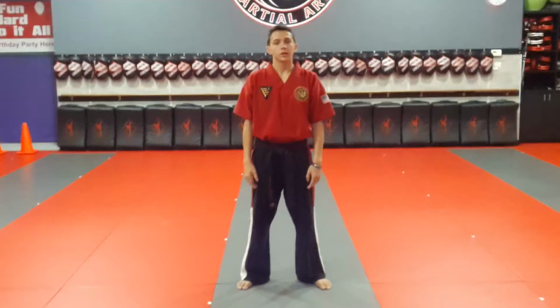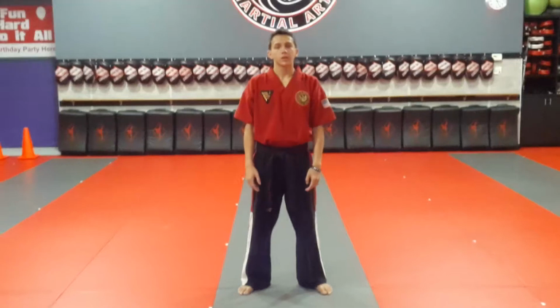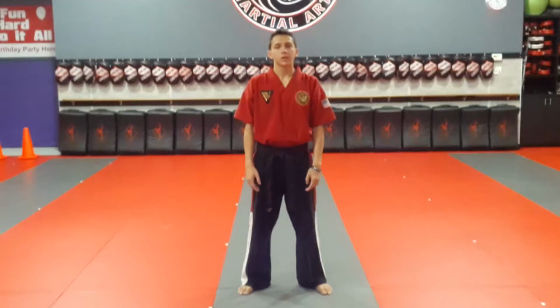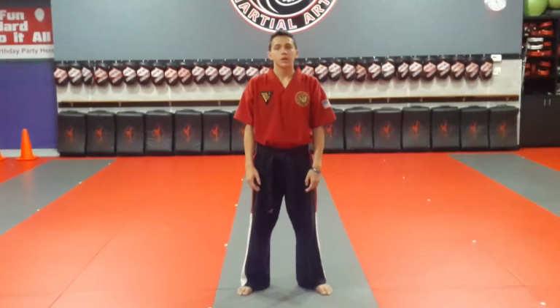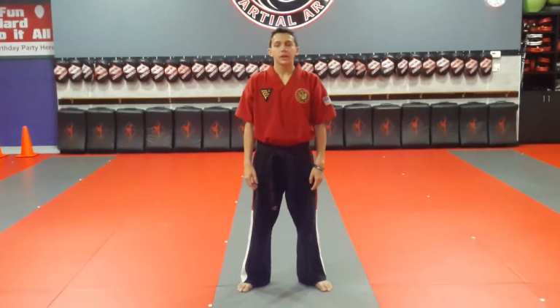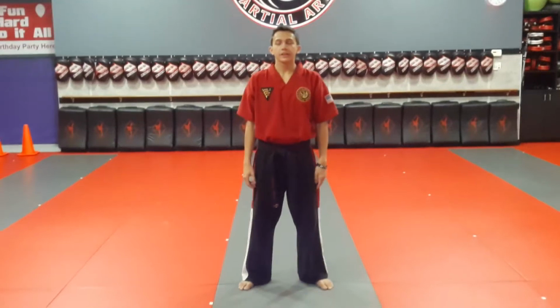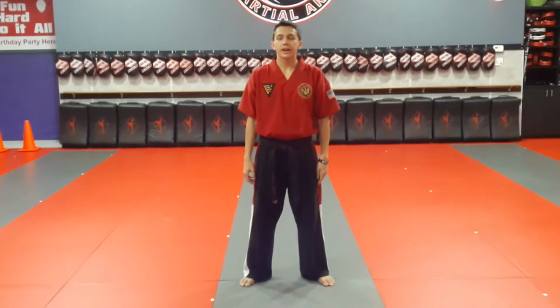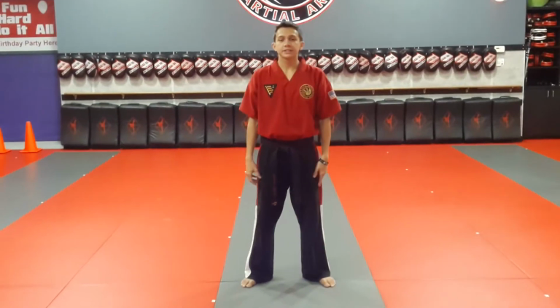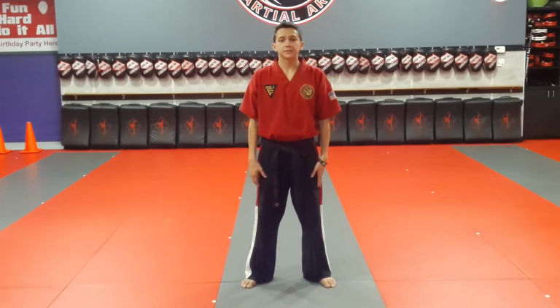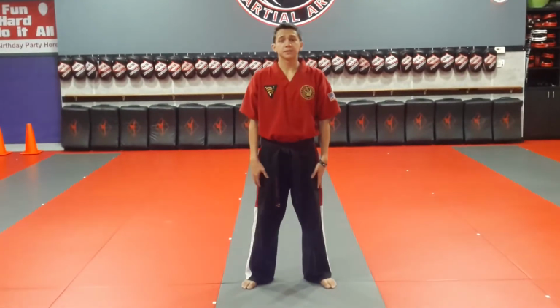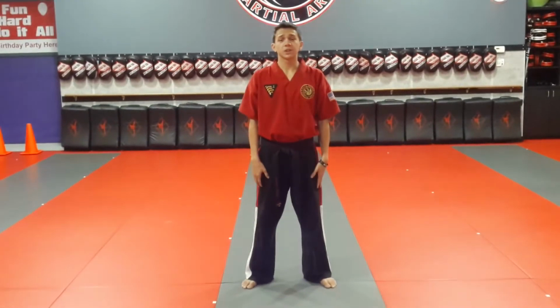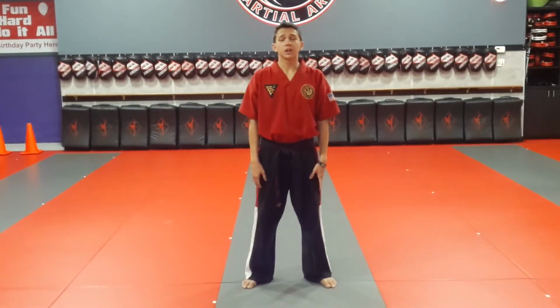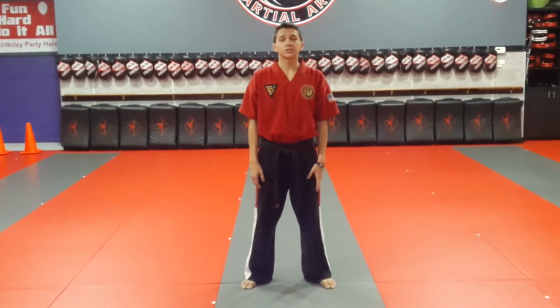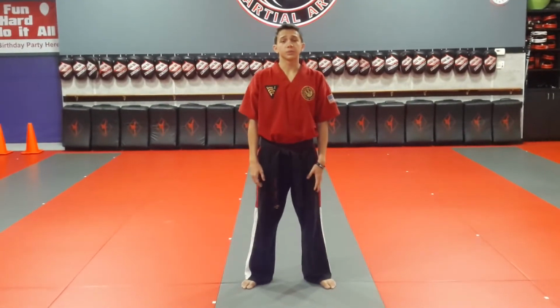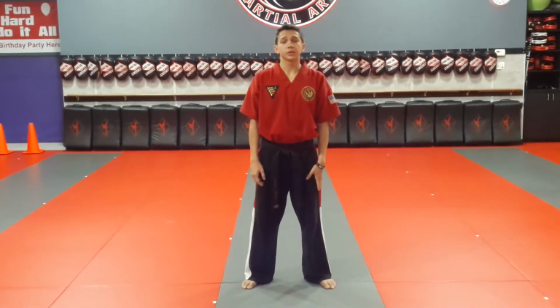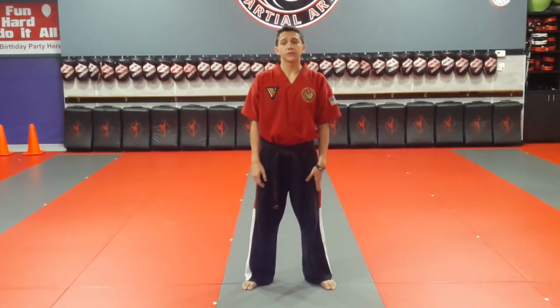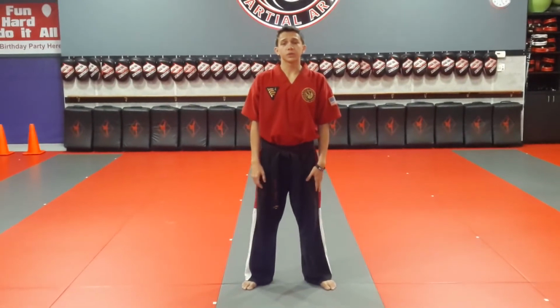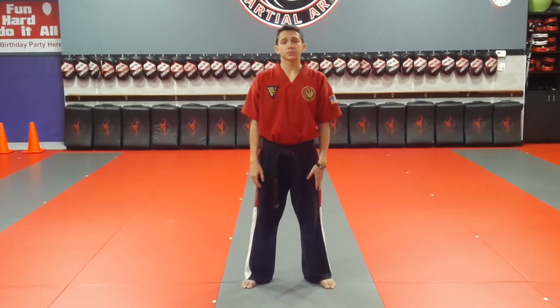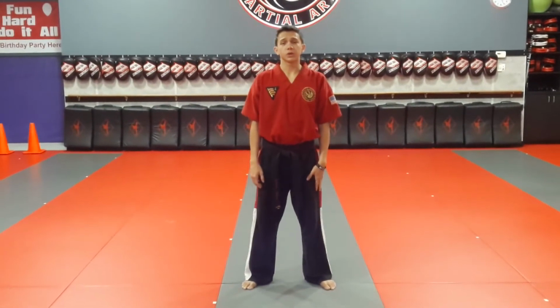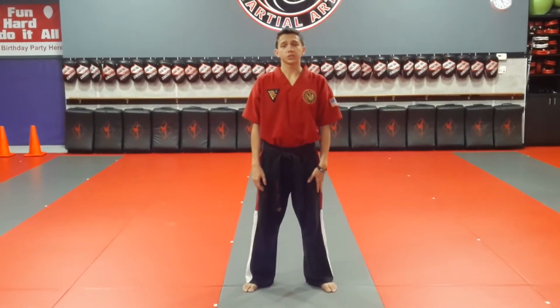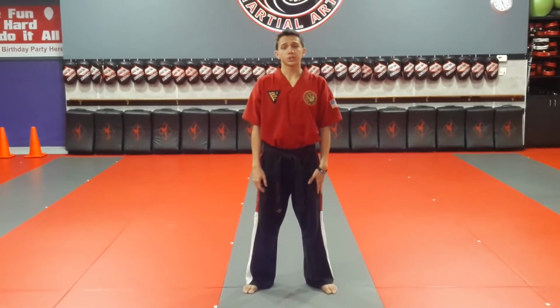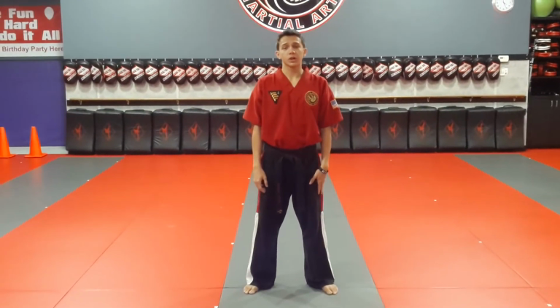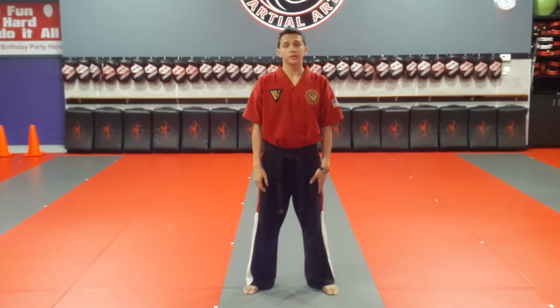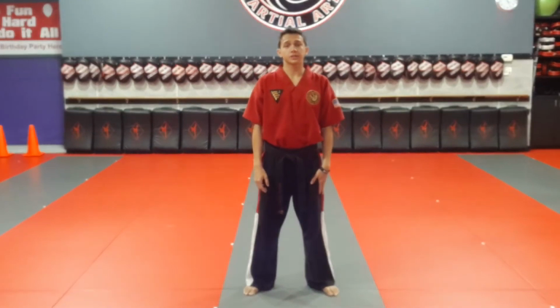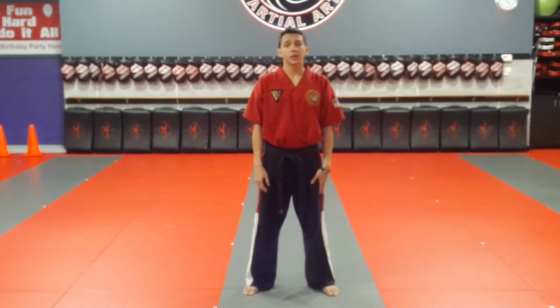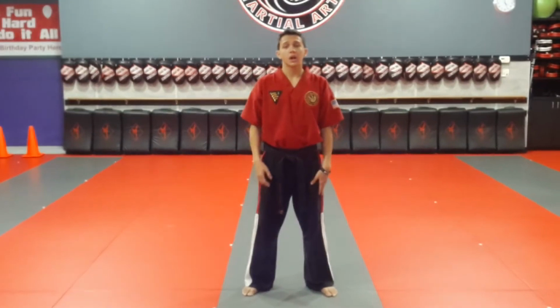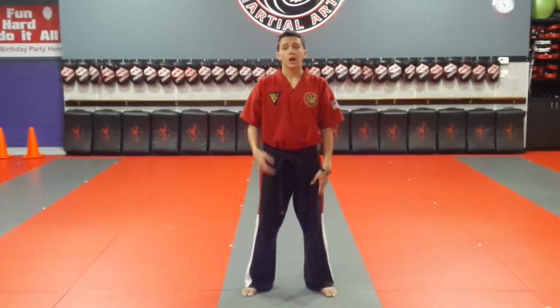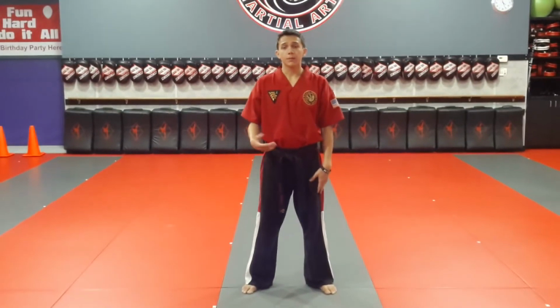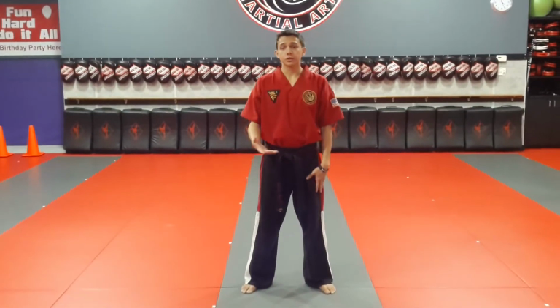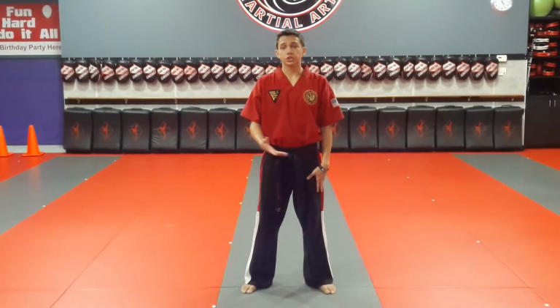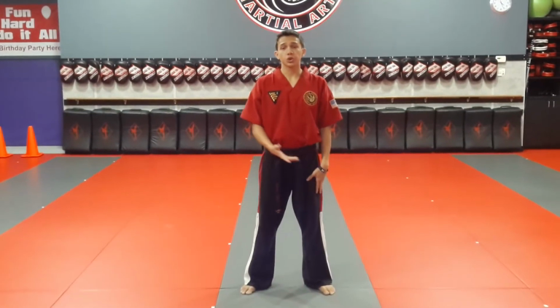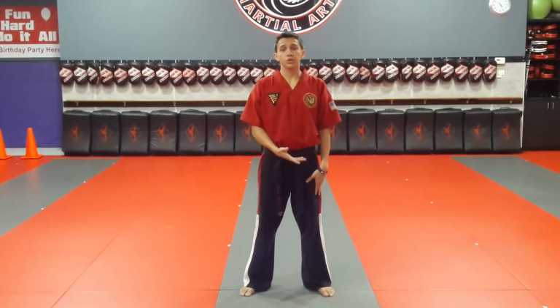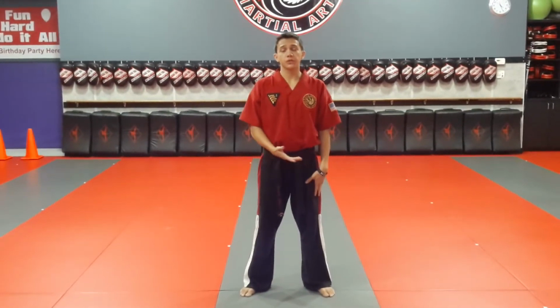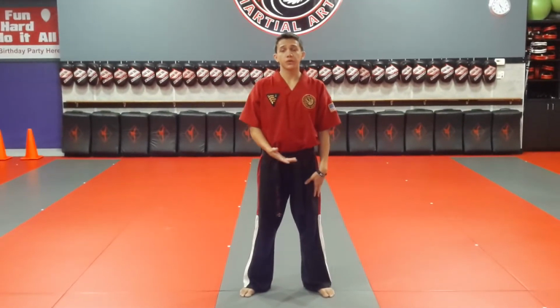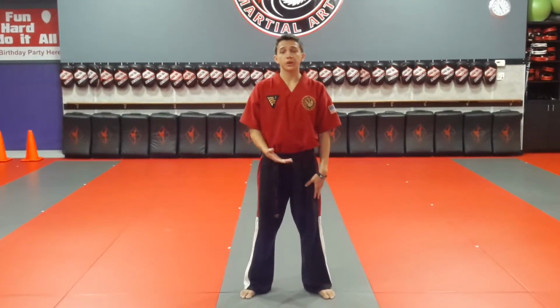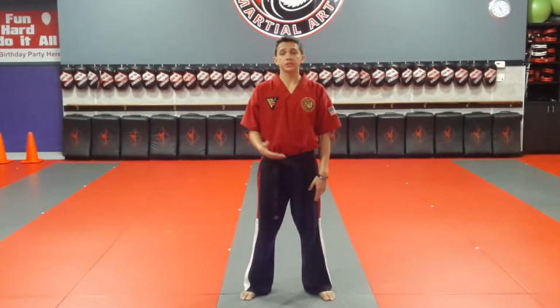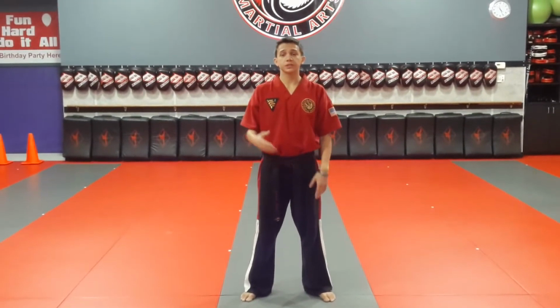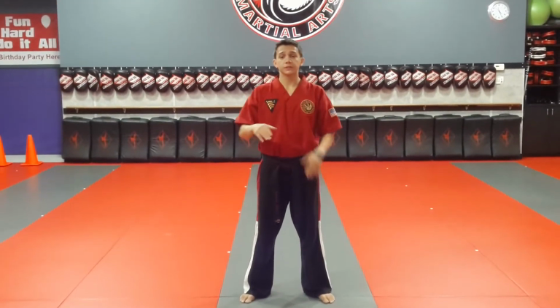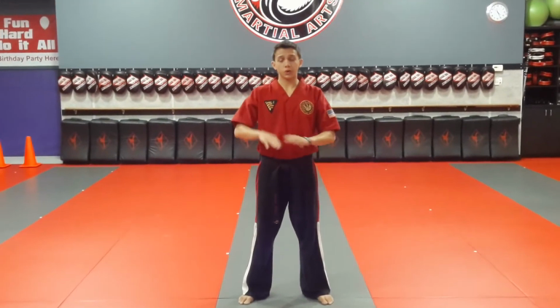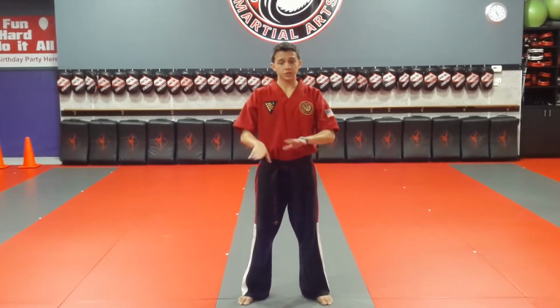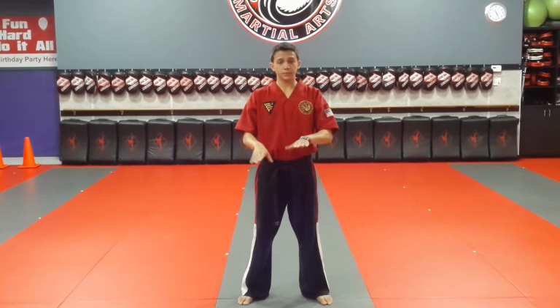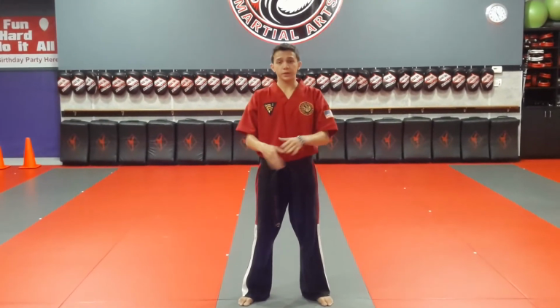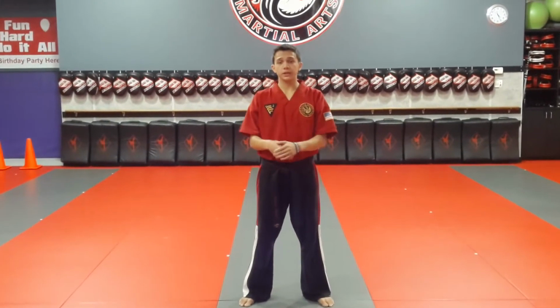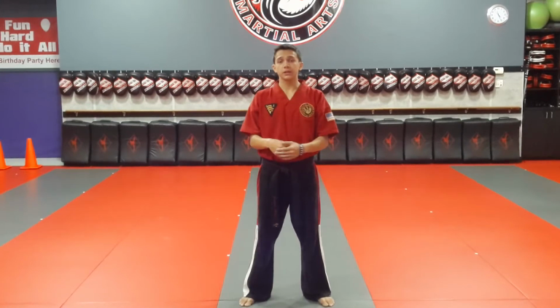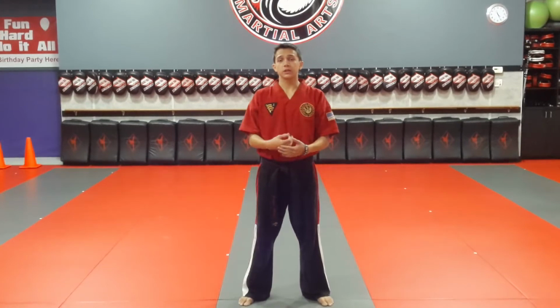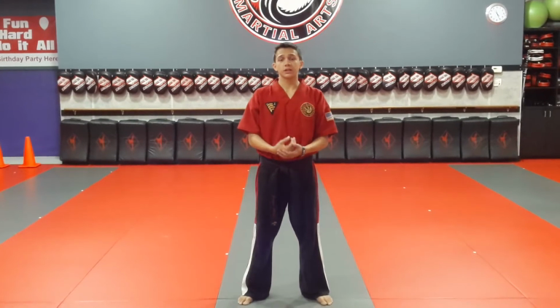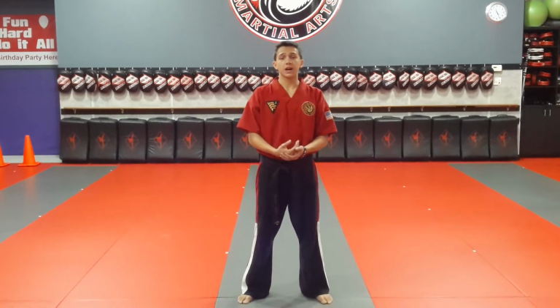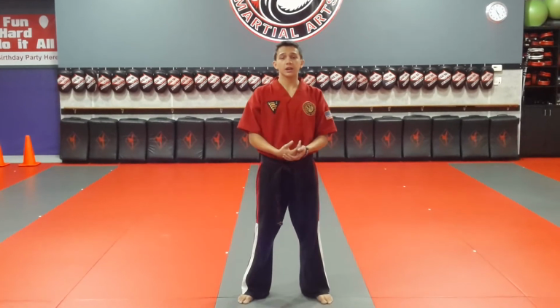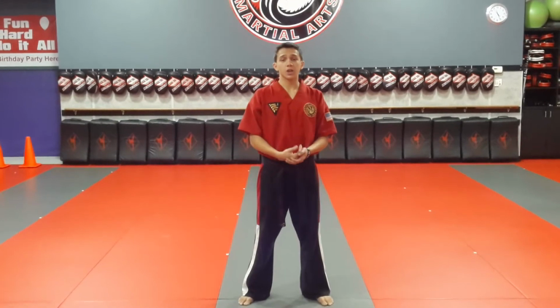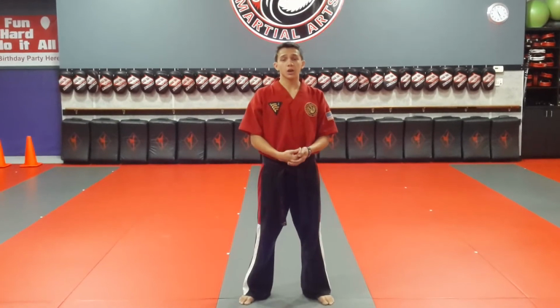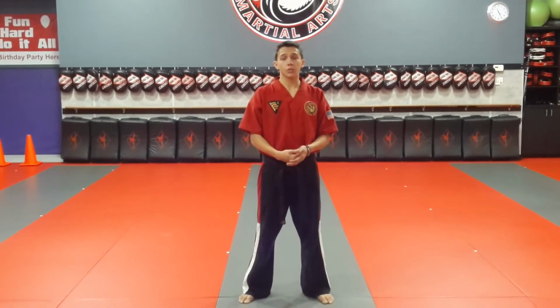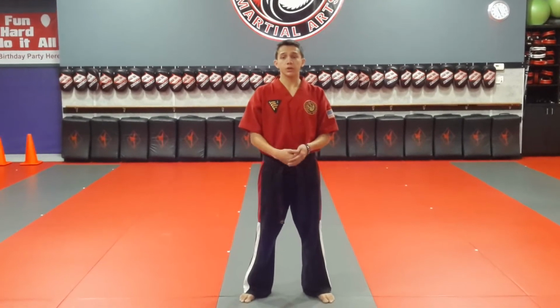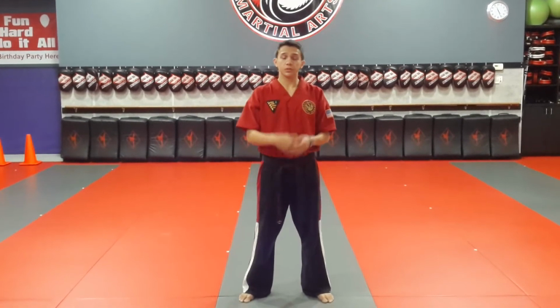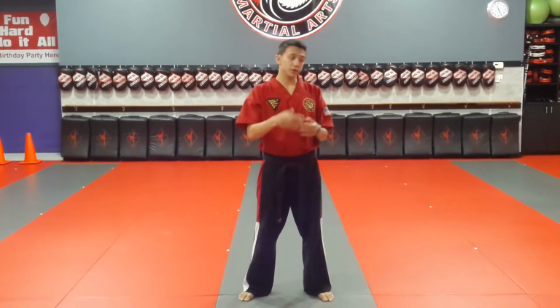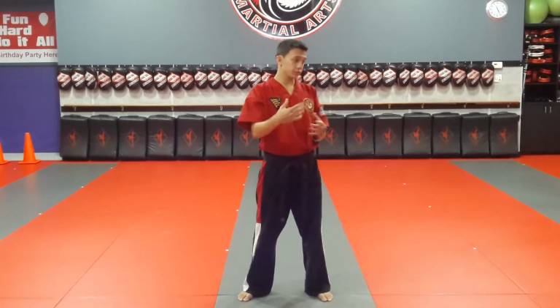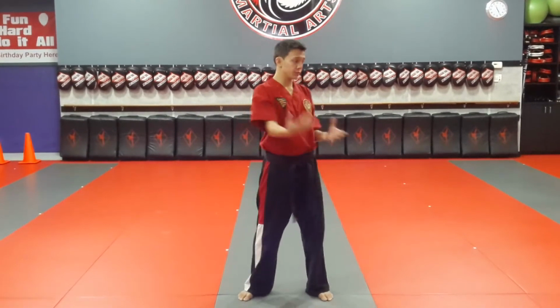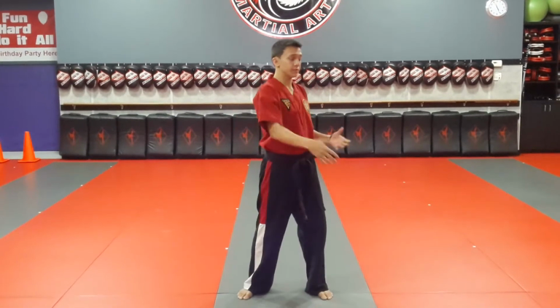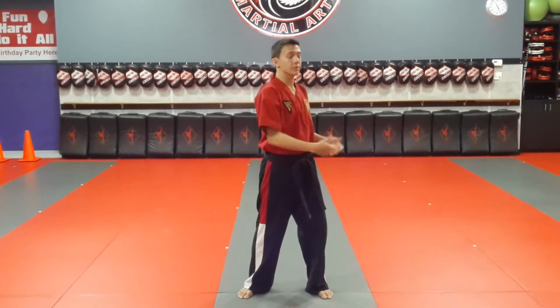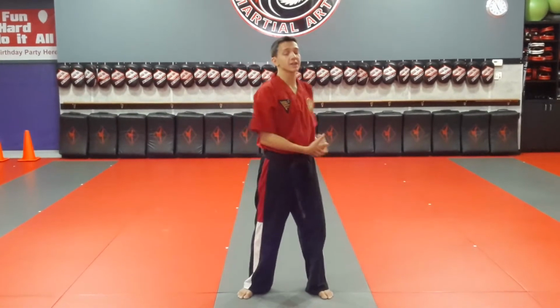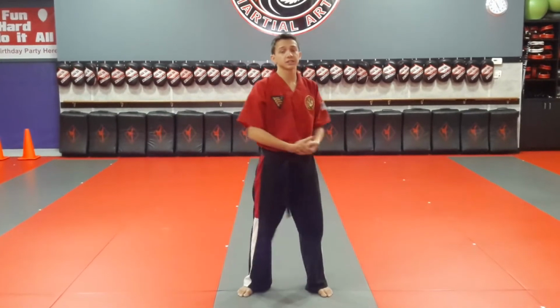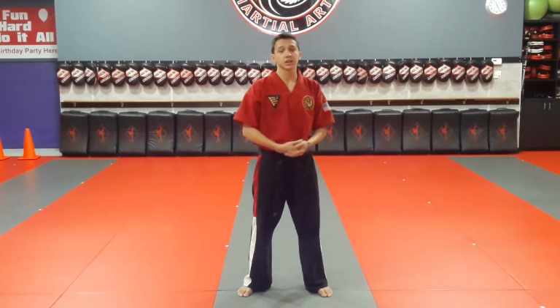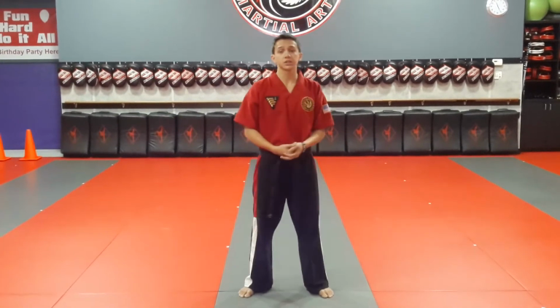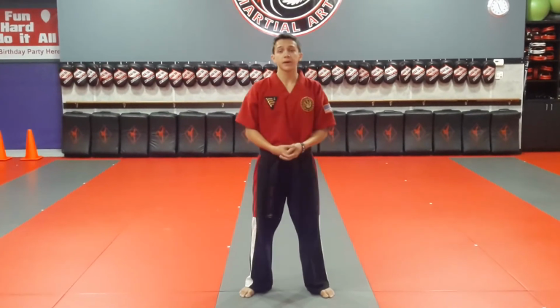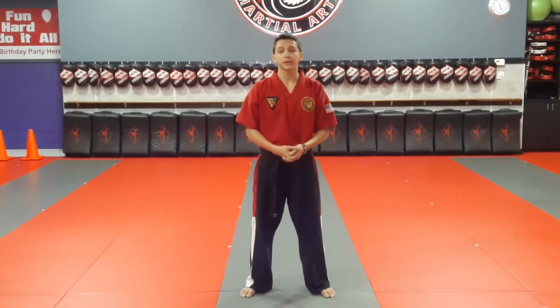Hey guys, it's Mr. Hans from the League Voice Martial Arts. I'm going to show you first, full speed, the kata long one — the one you've been practicing on the mat.